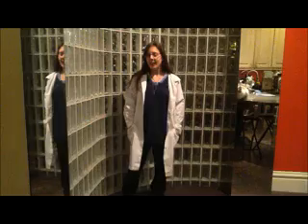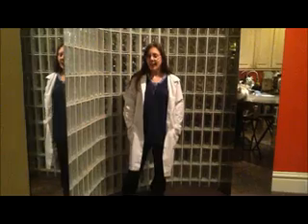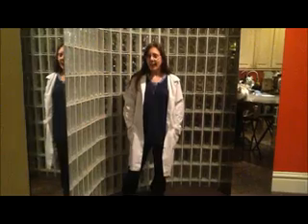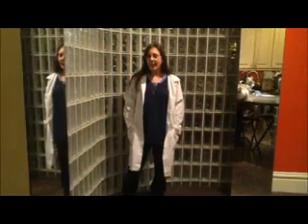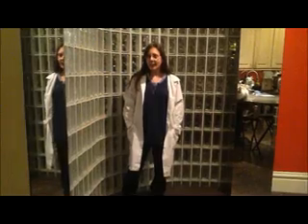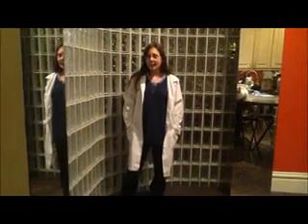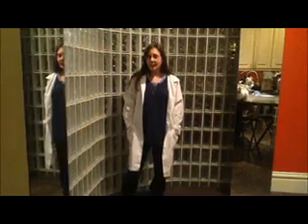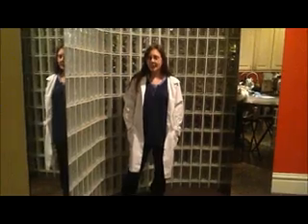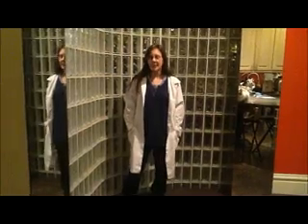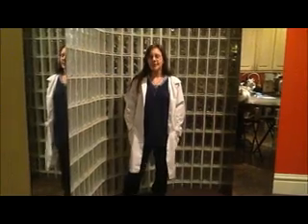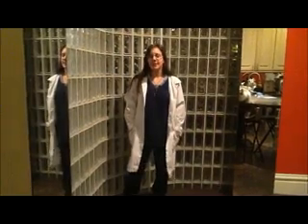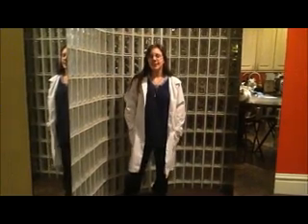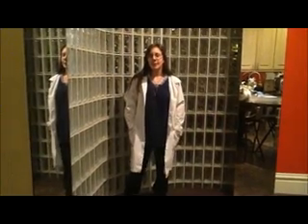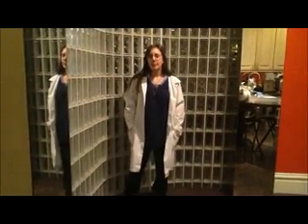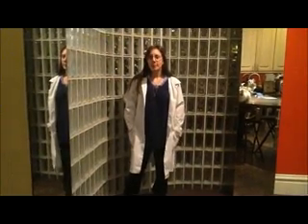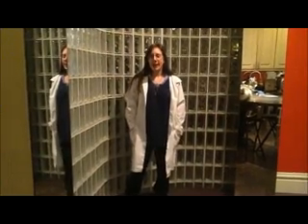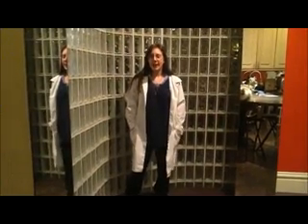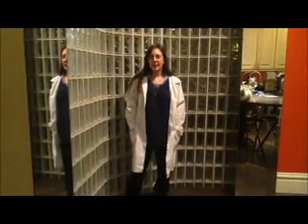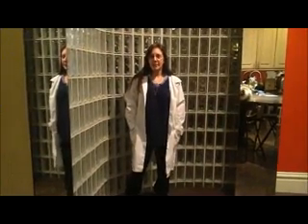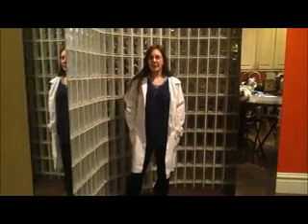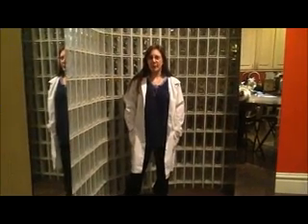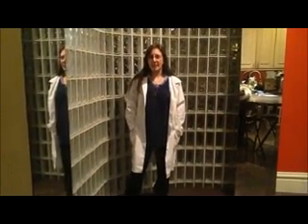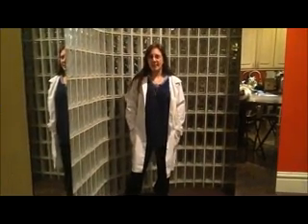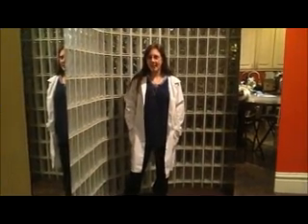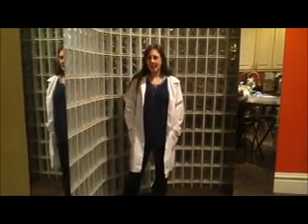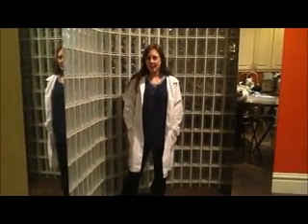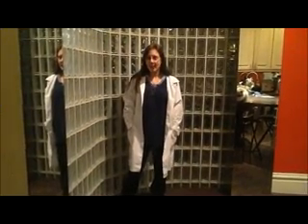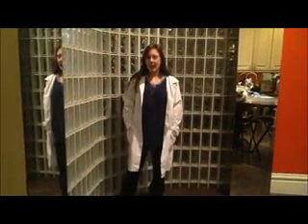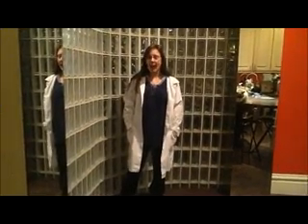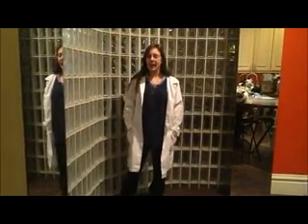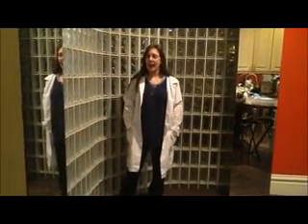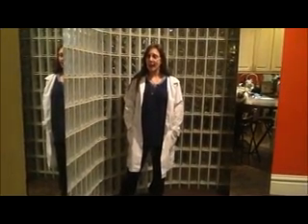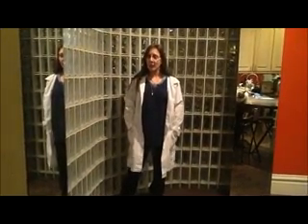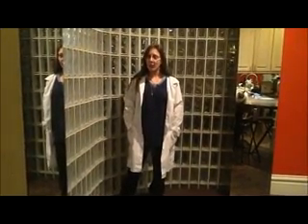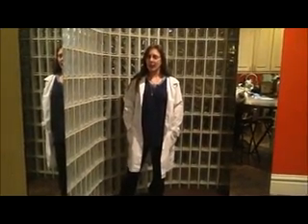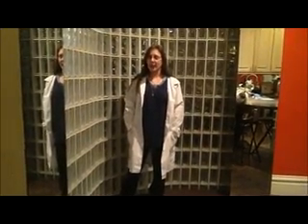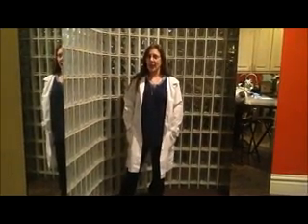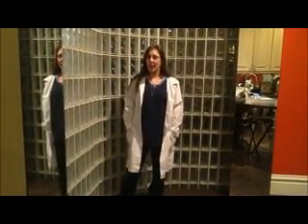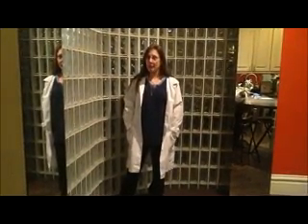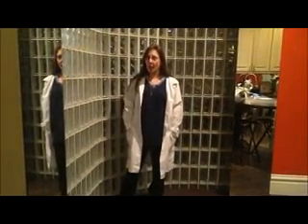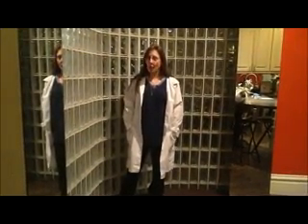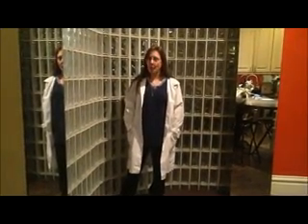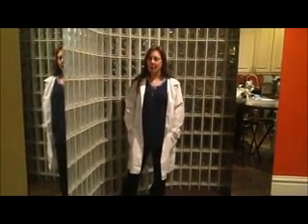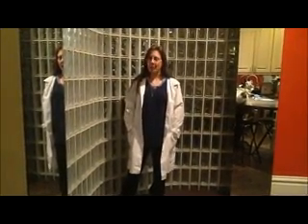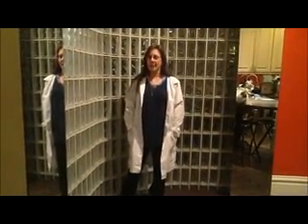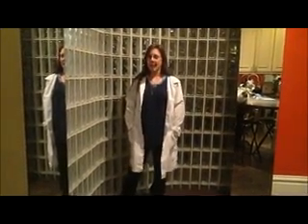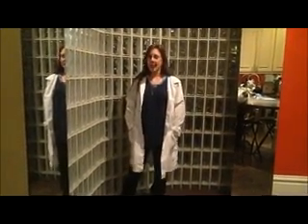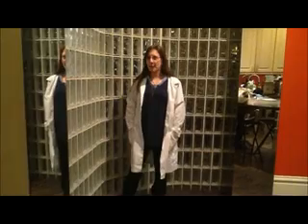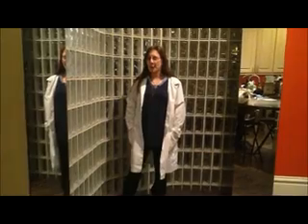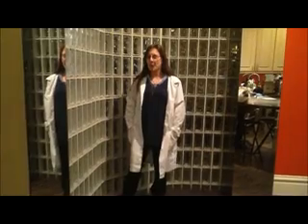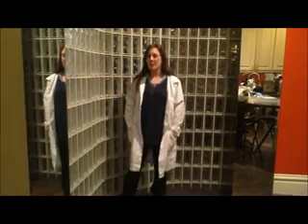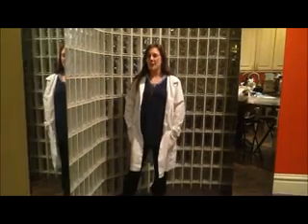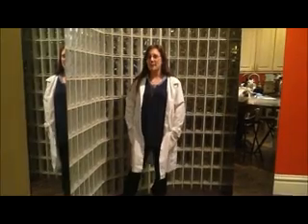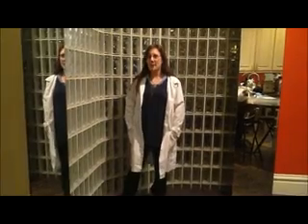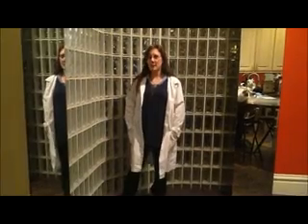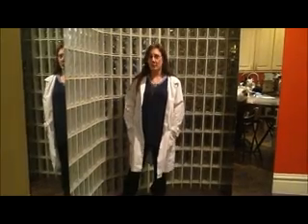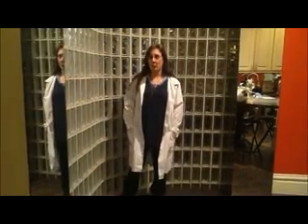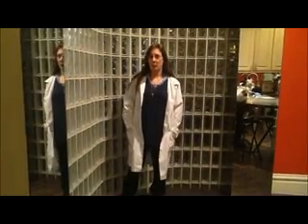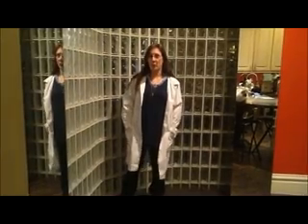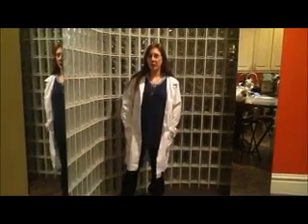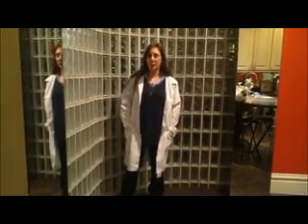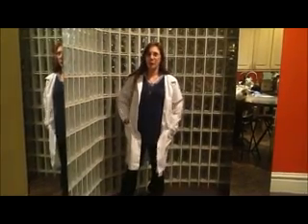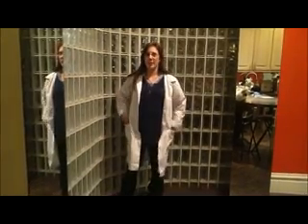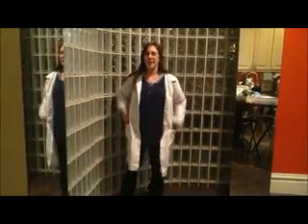Hello! My name is Christina, and I'm wearing a lab coat because lab coats make people more trustworthy.